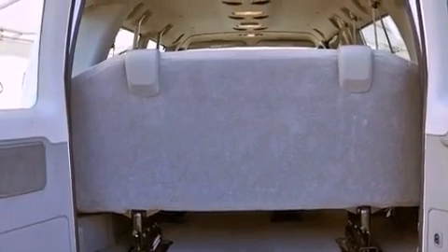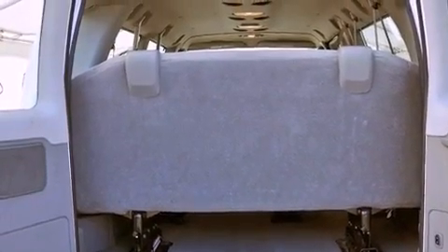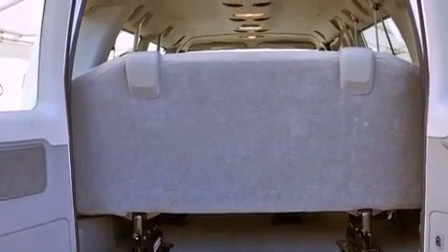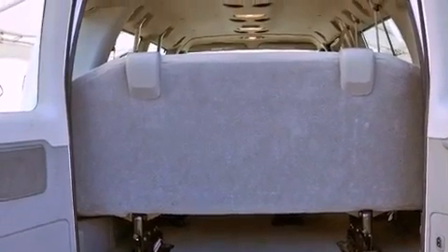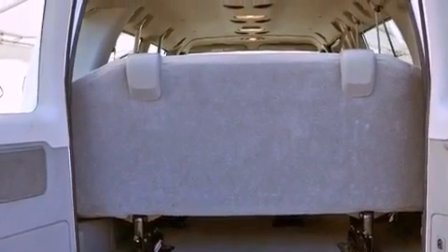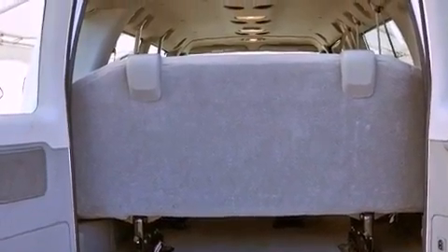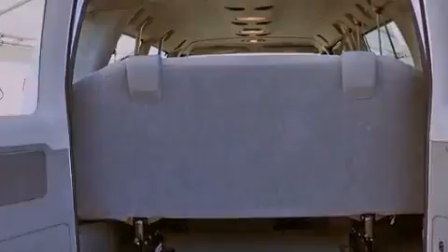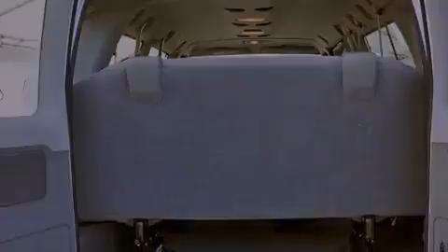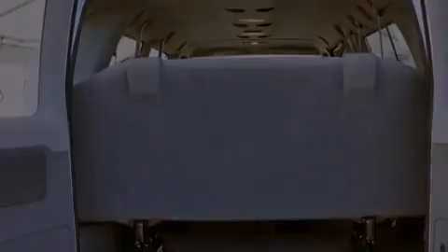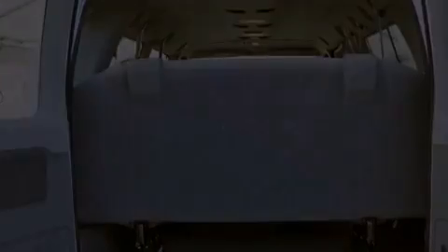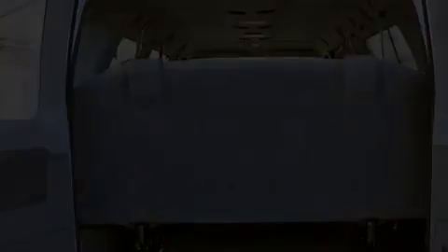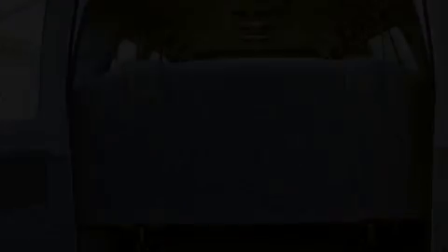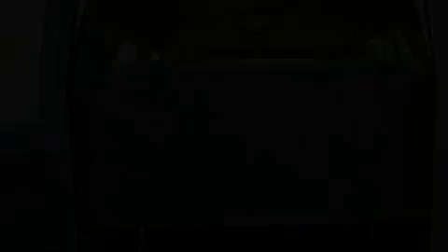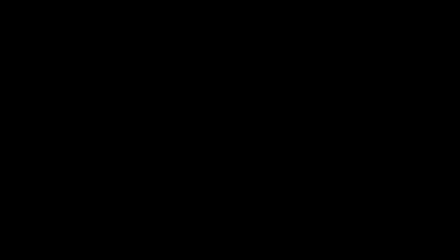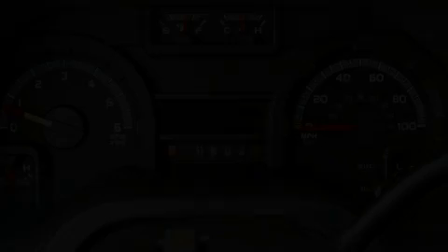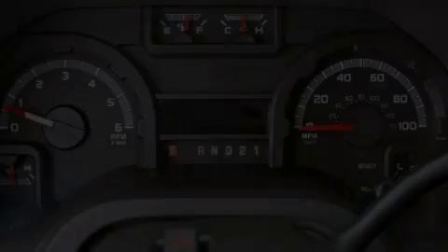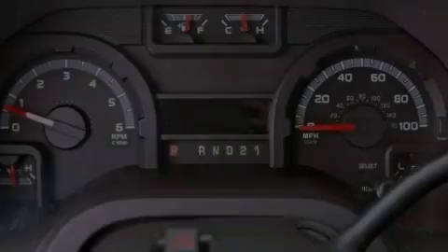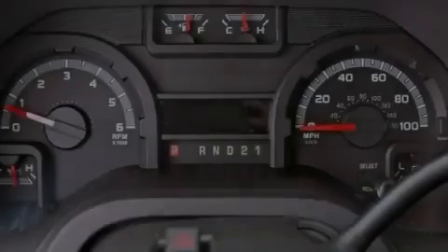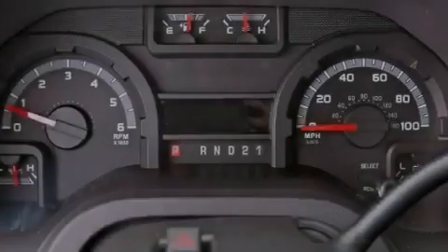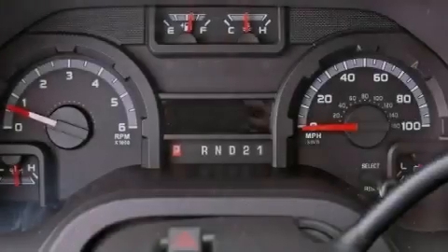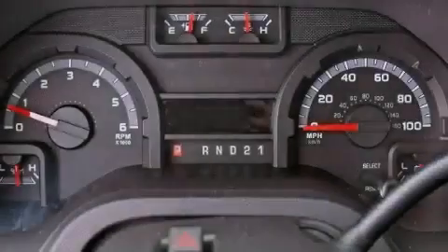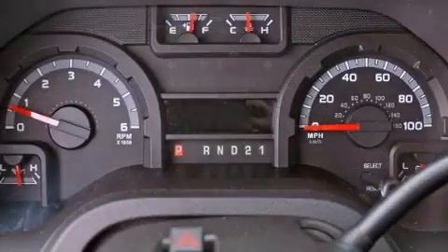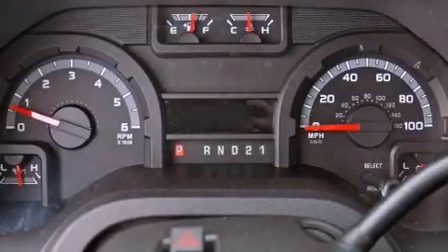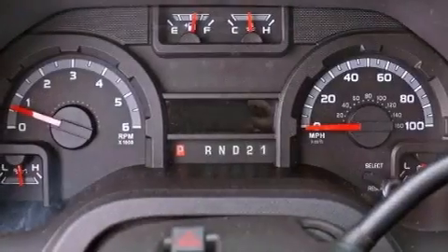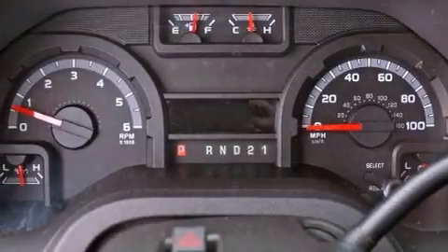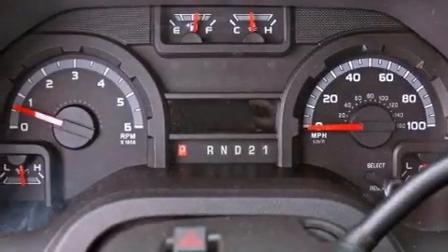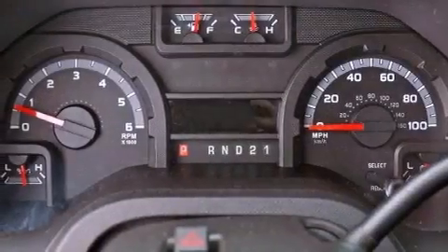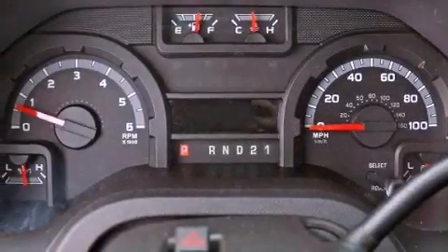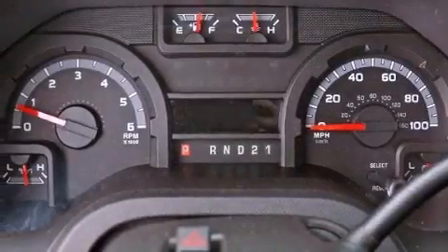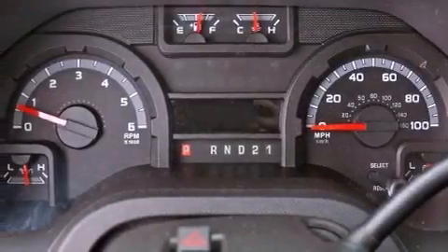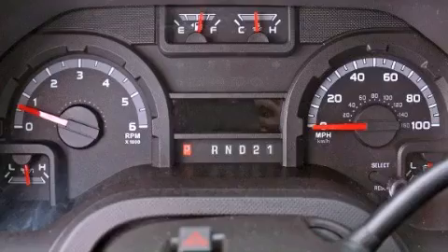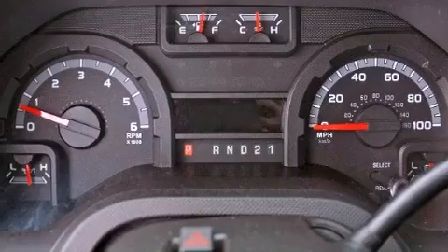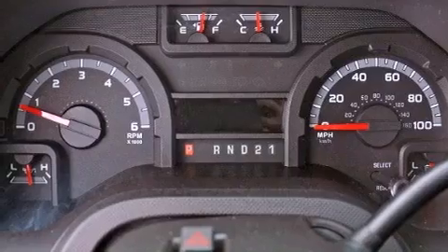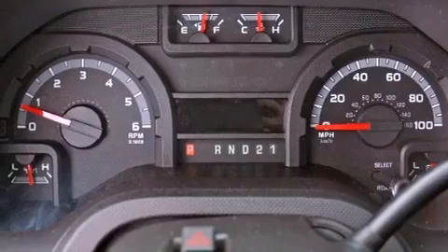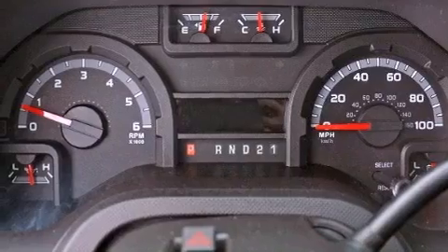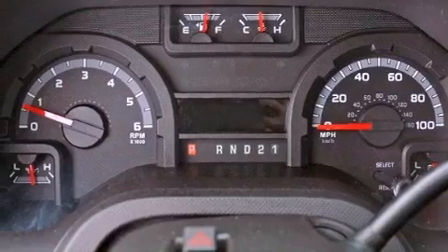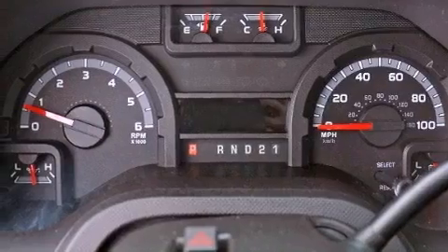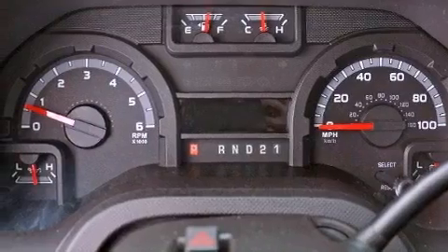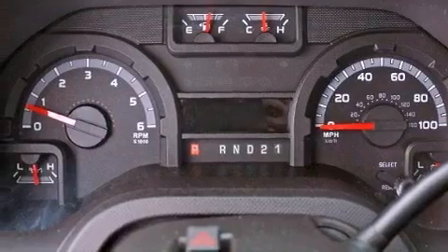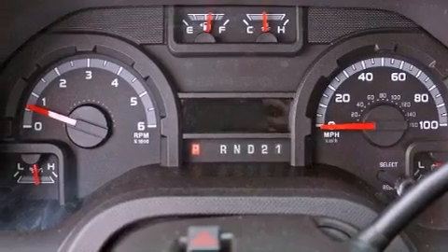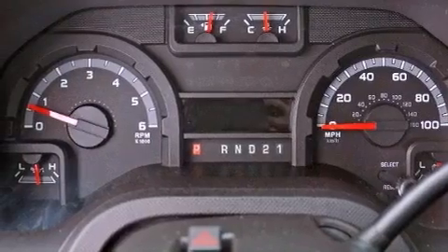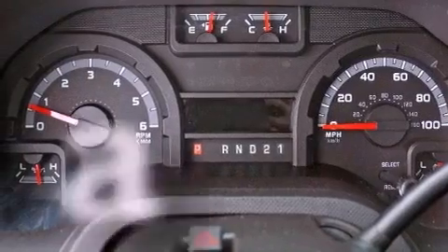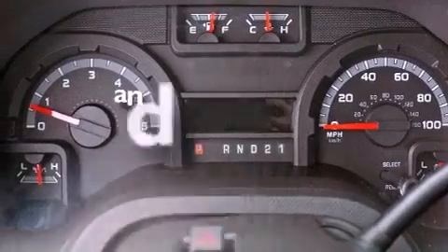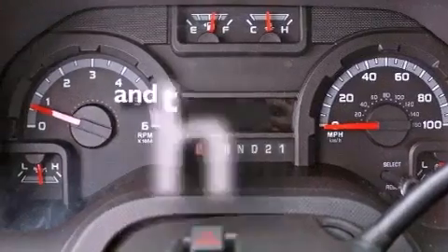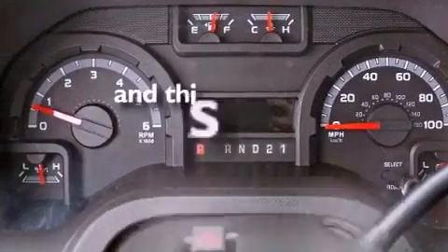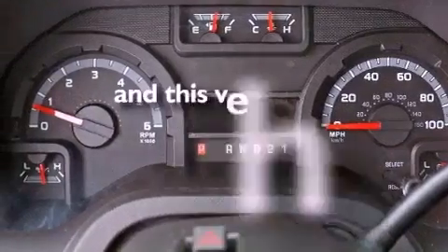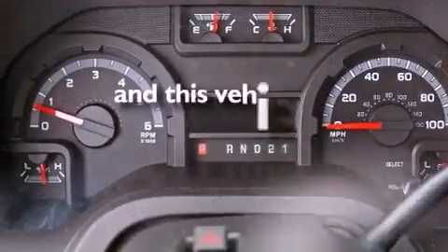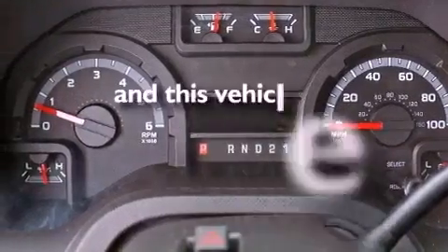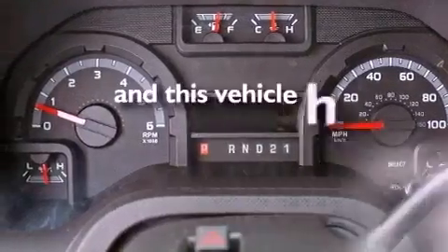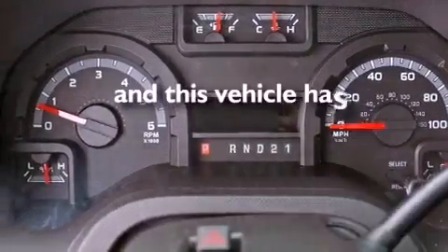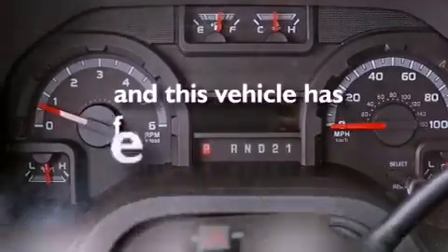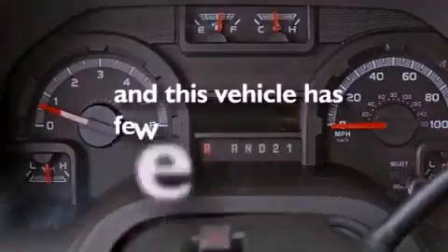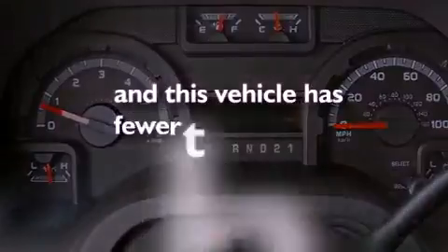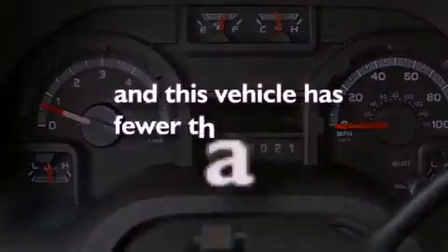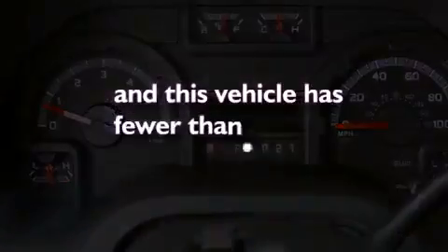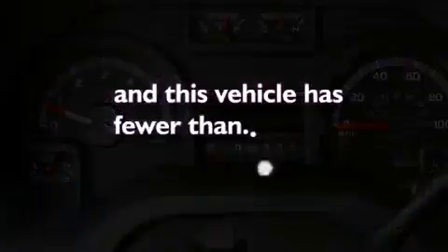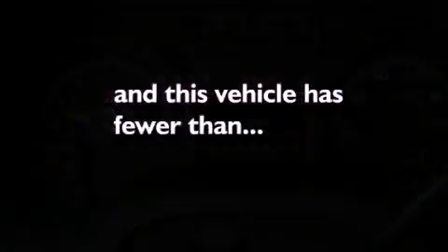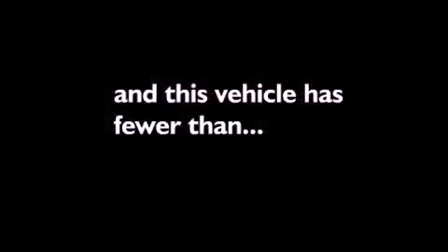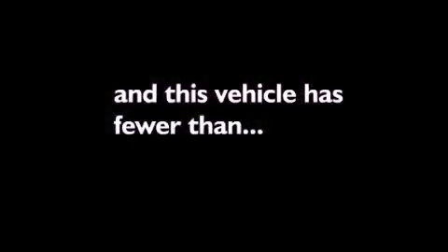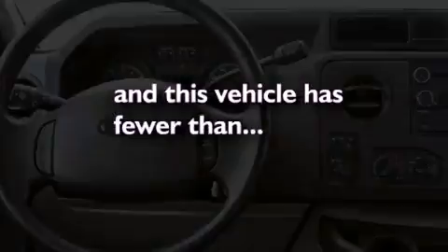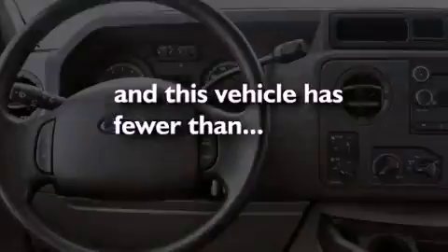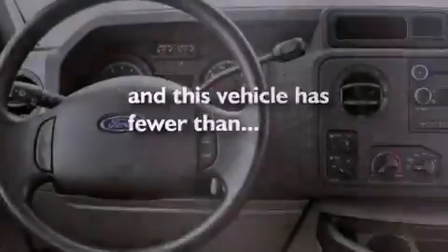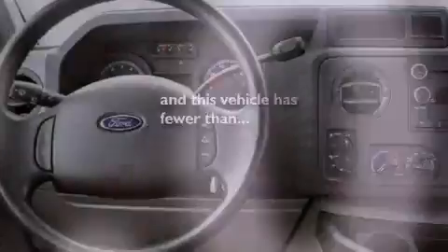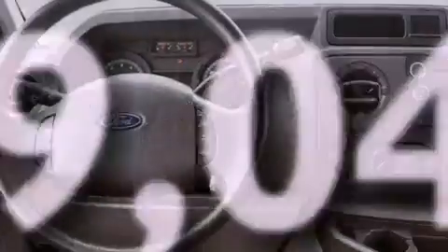Solar-tinted glass, air-conditioning, cruise control, and this vehicle has less than 40,000 miles.